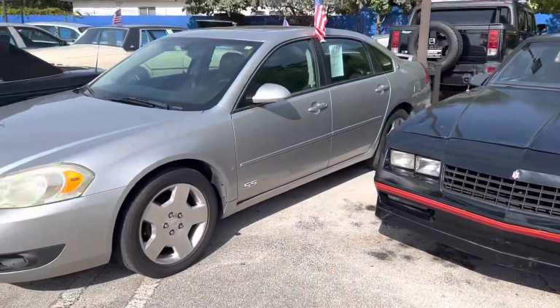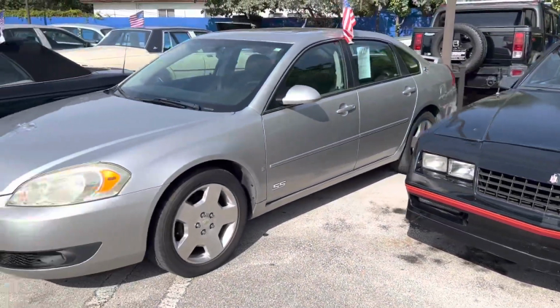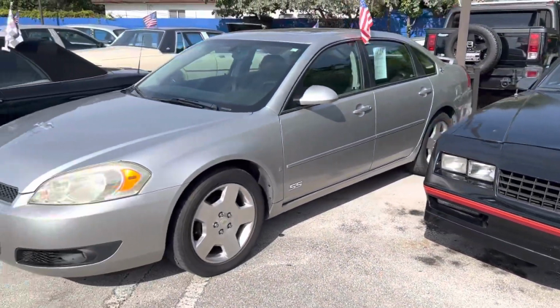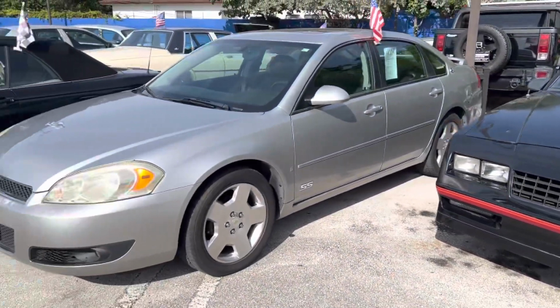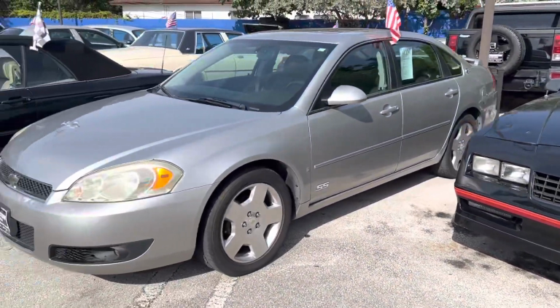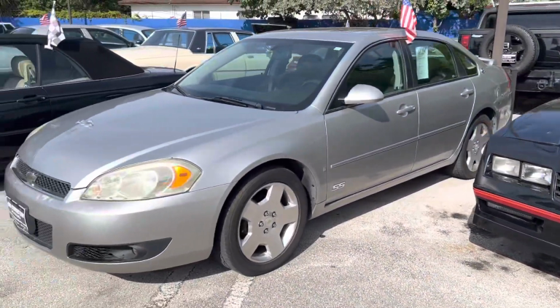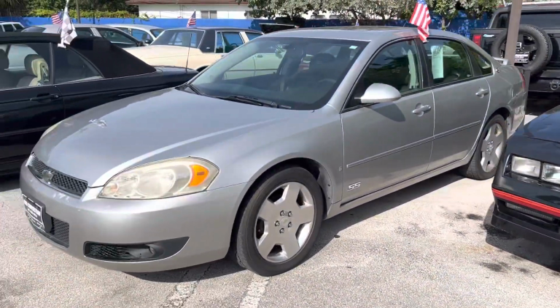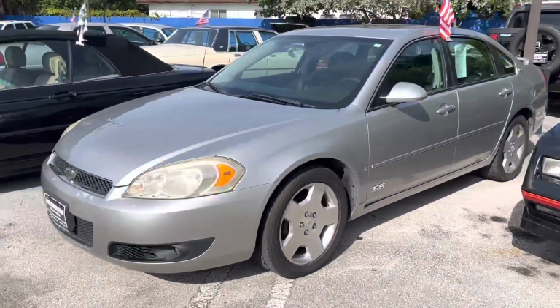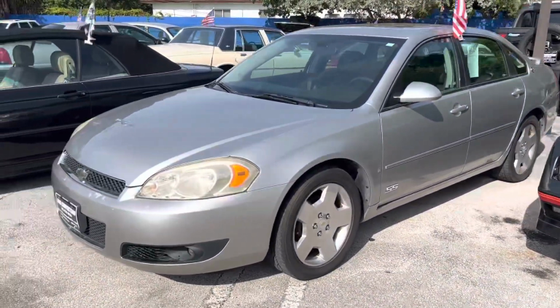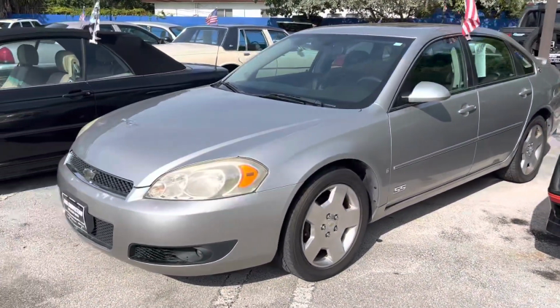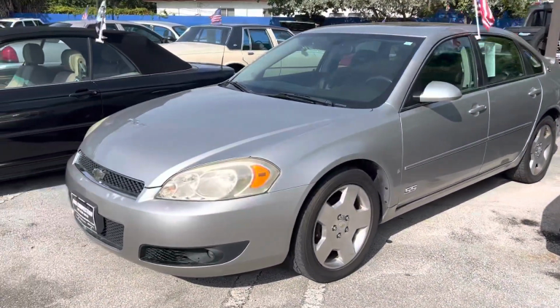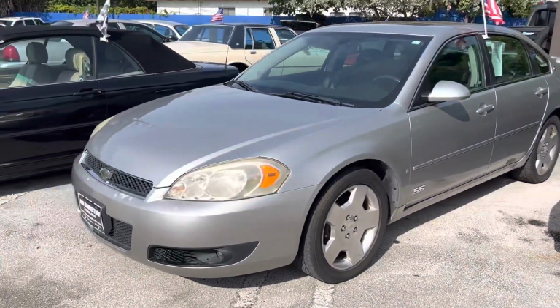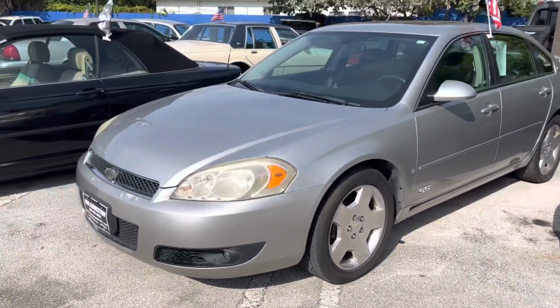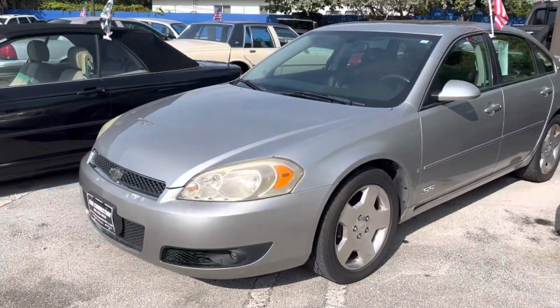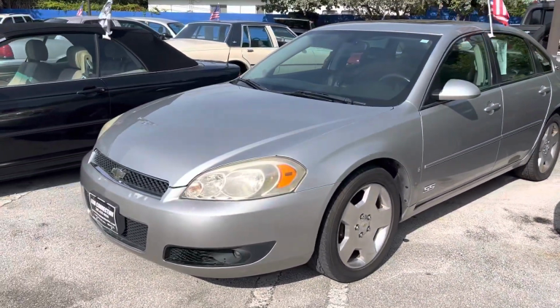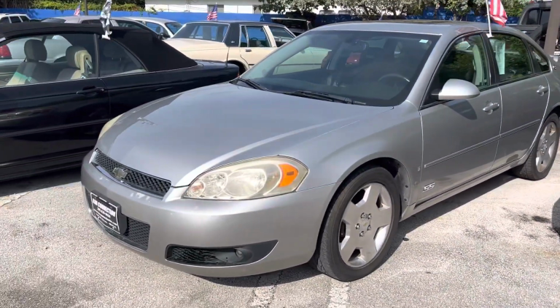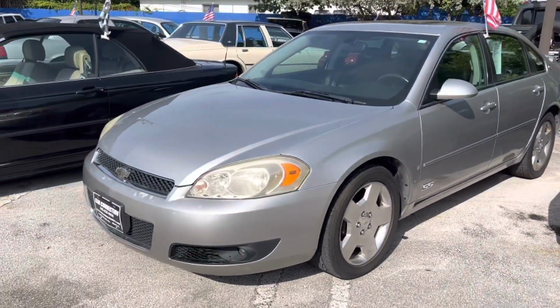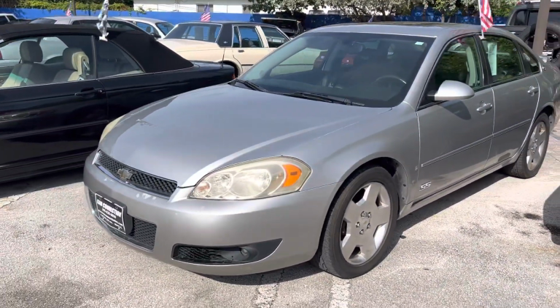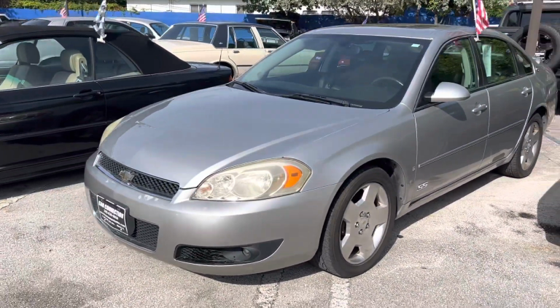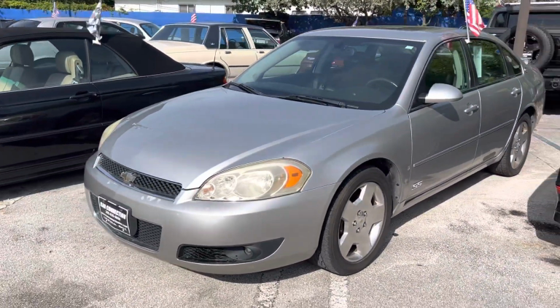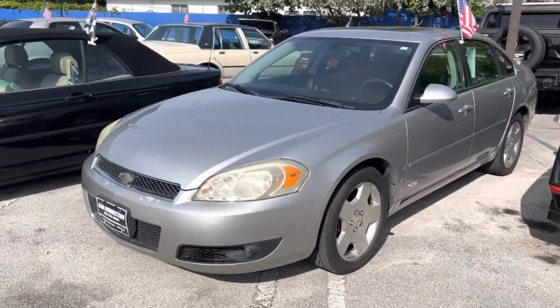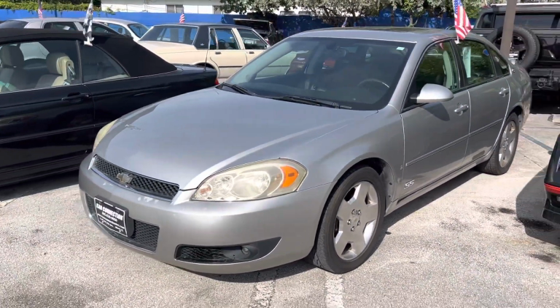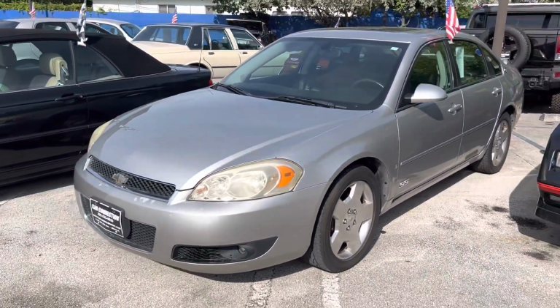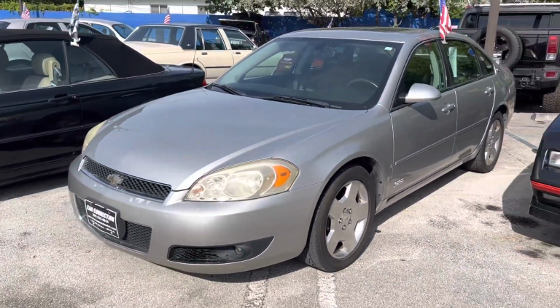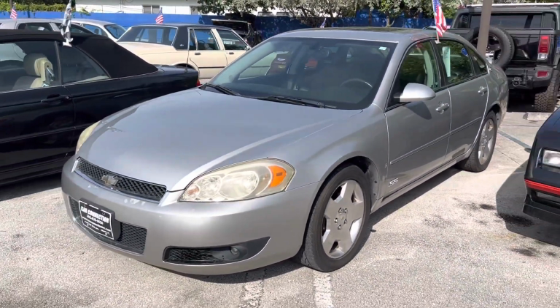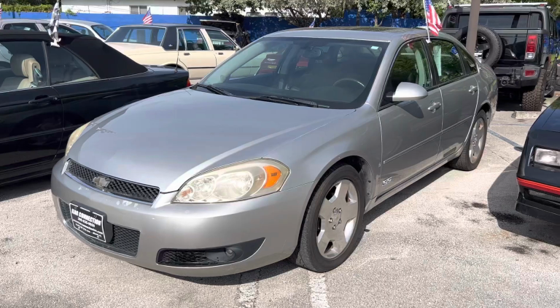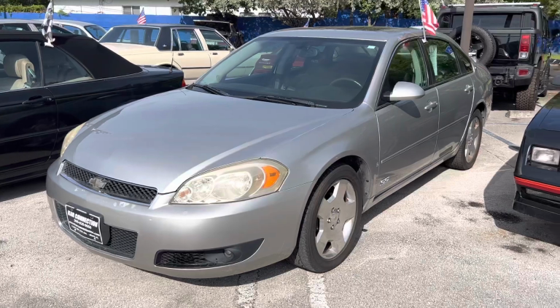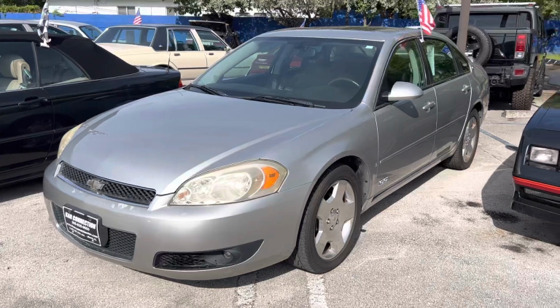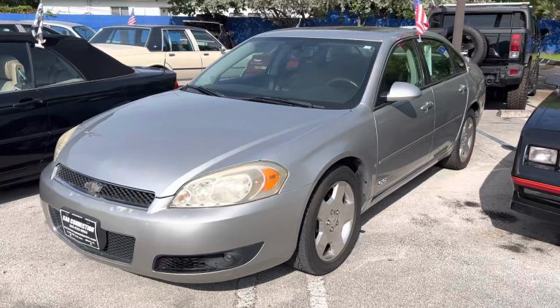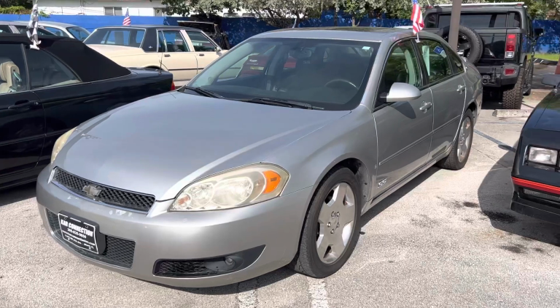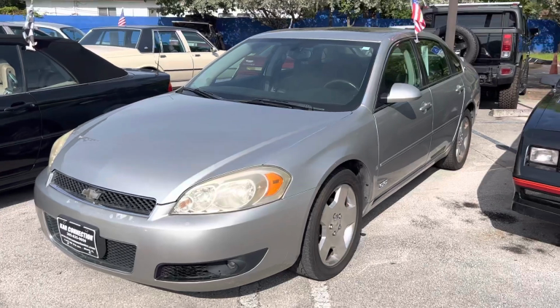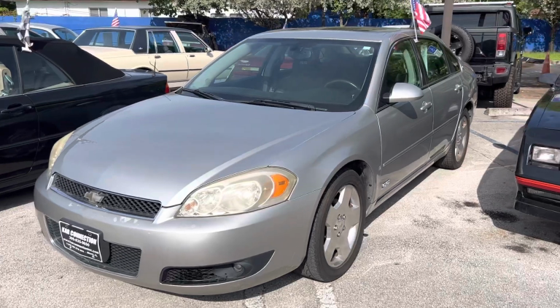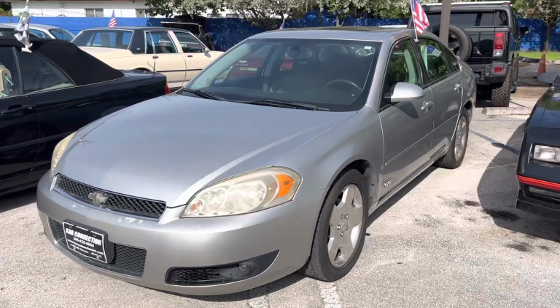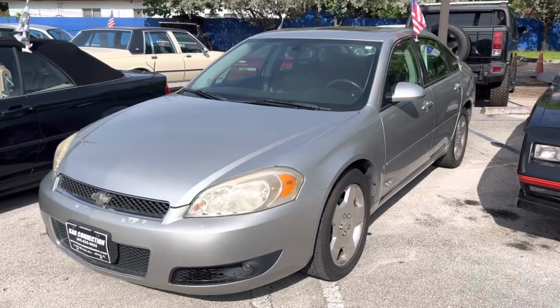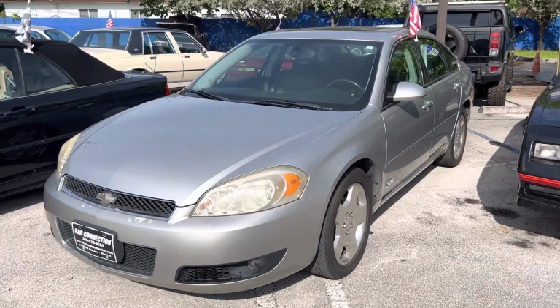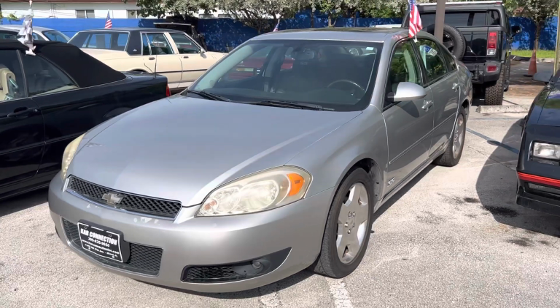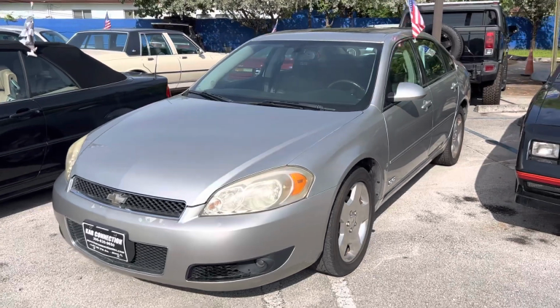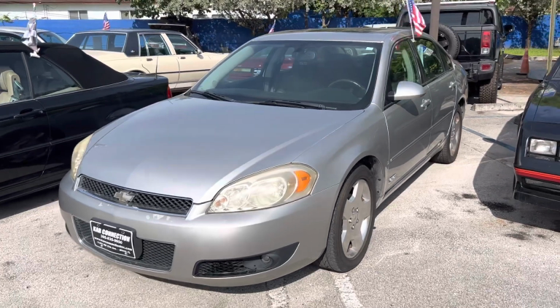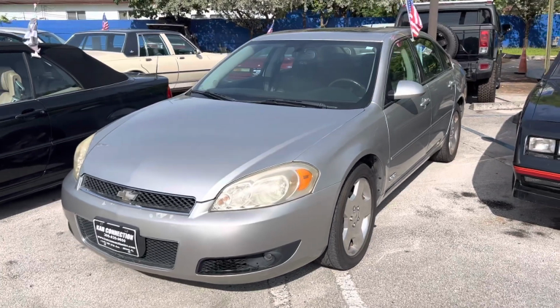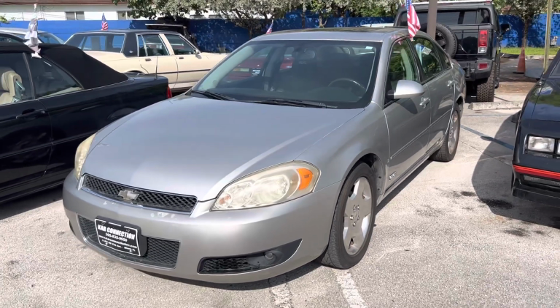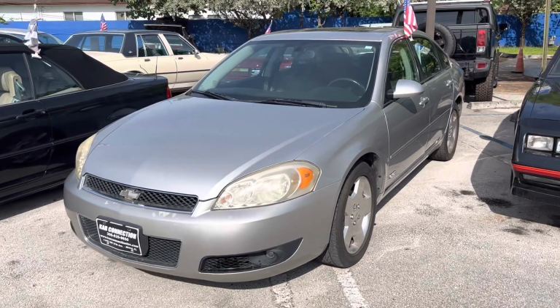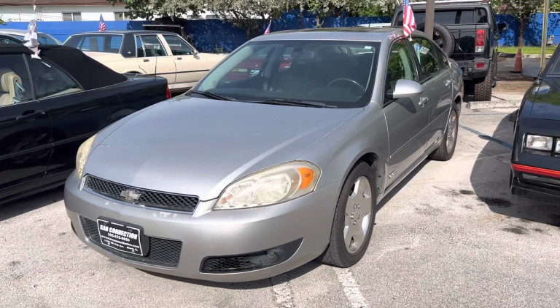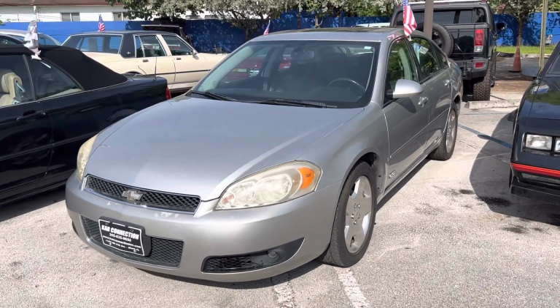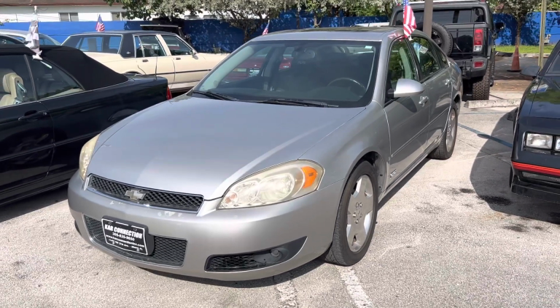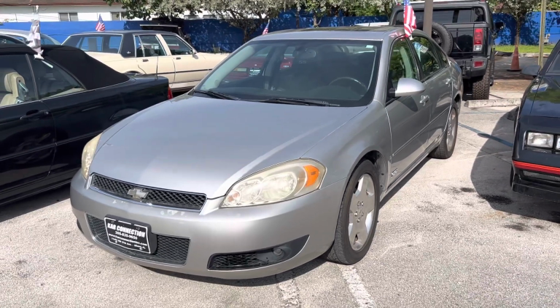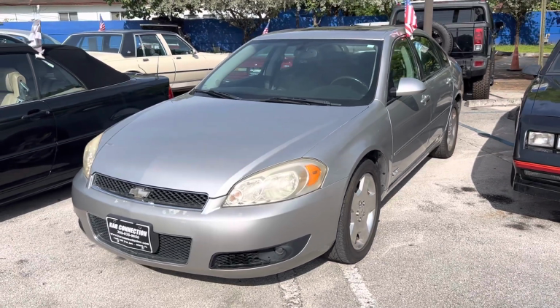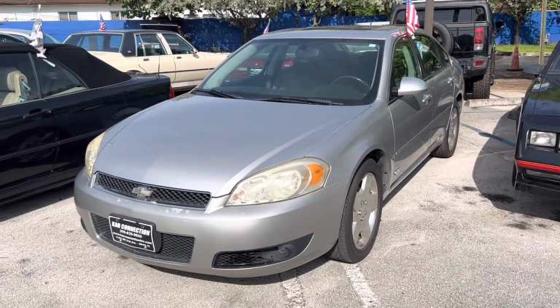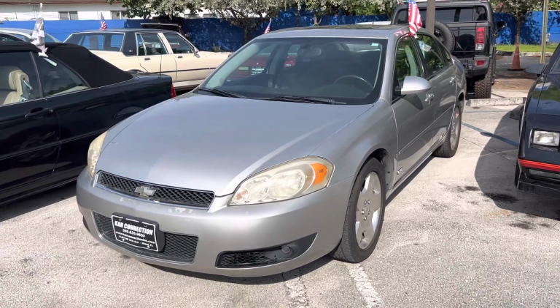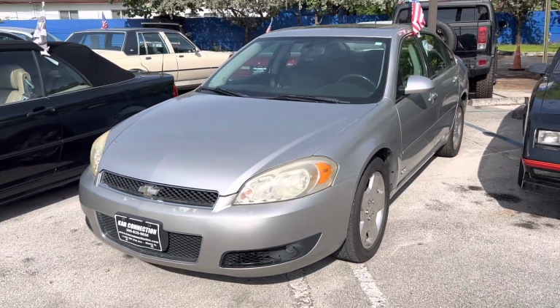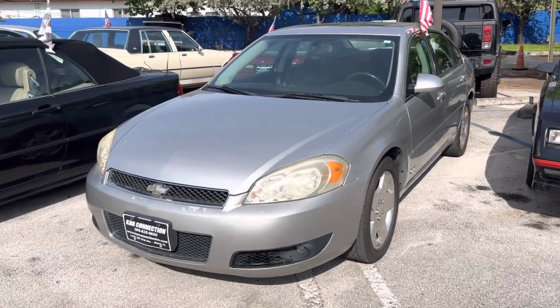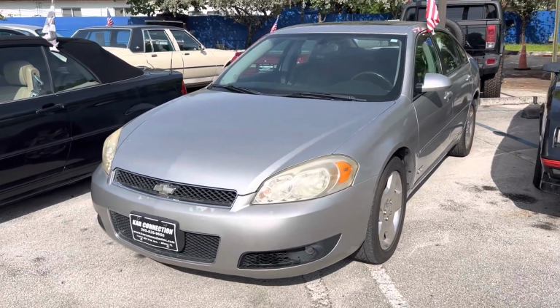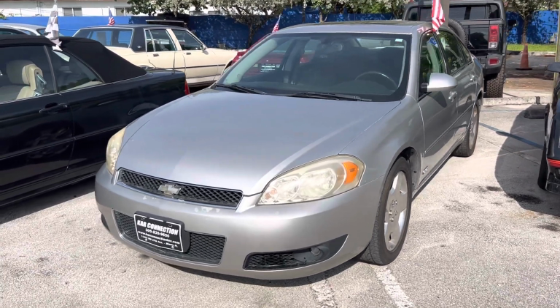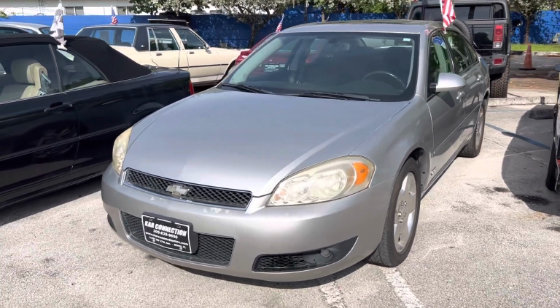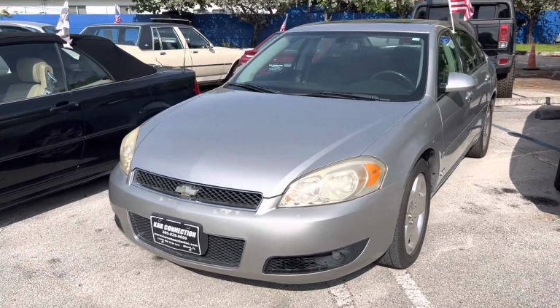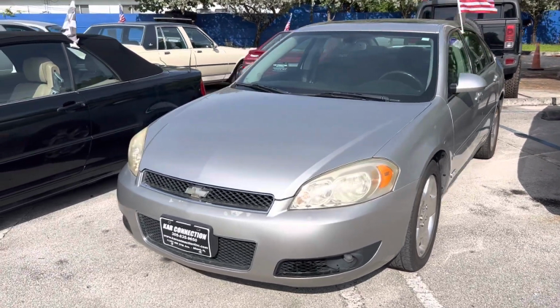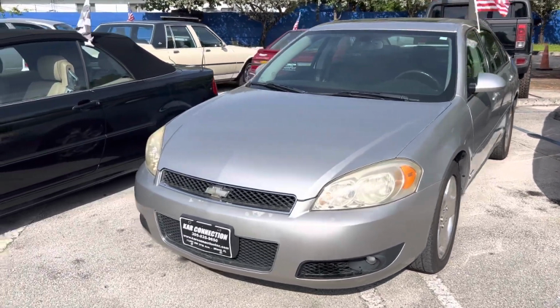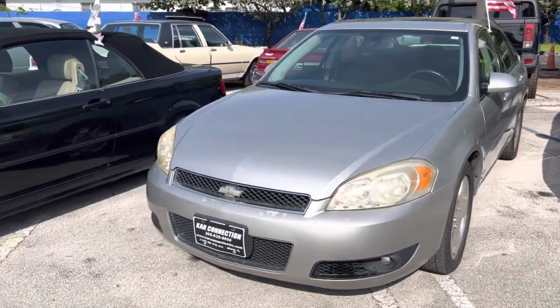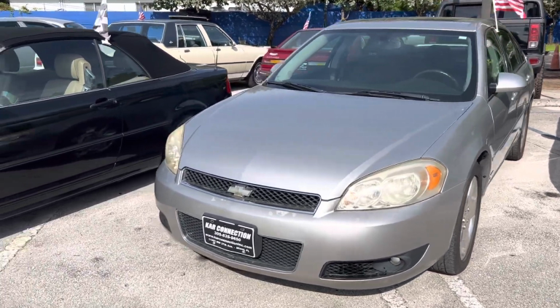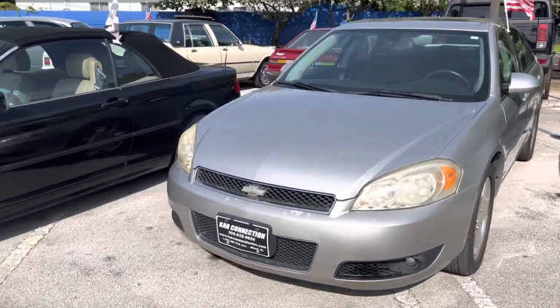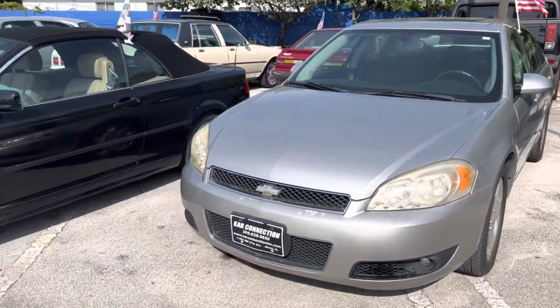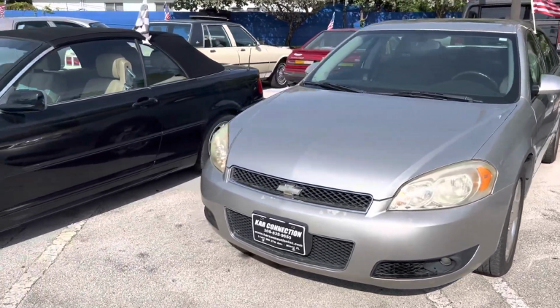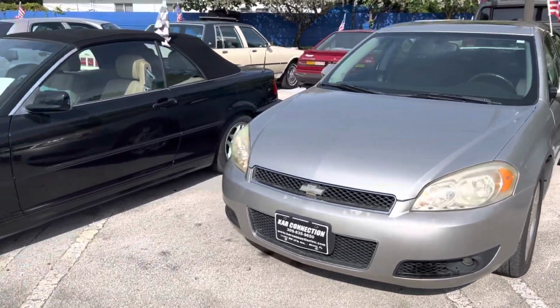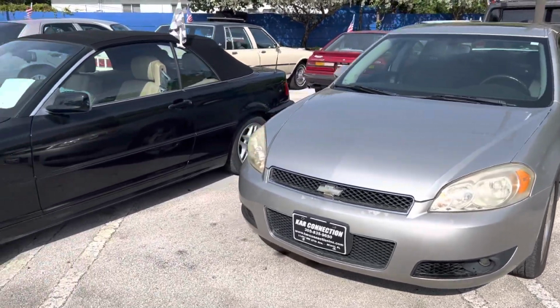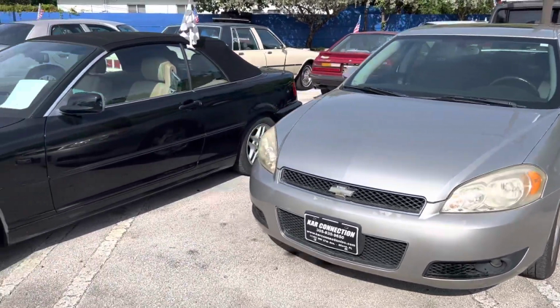It's an Impala SS with low miles — only got 89,000 miles on this car. It's an all original car, untouched.